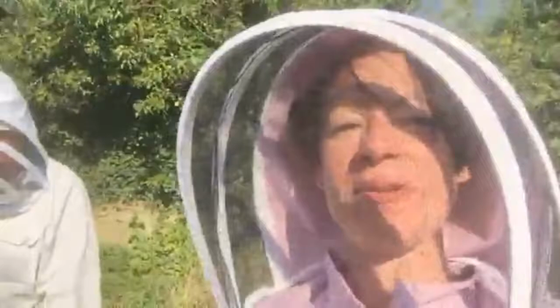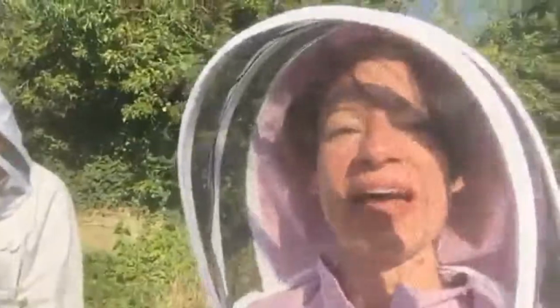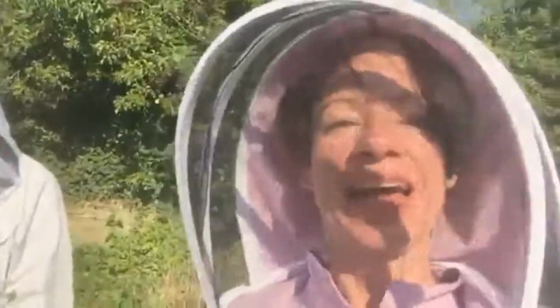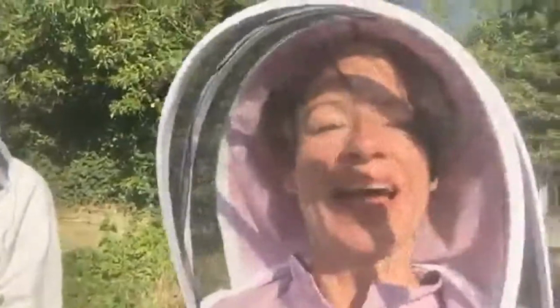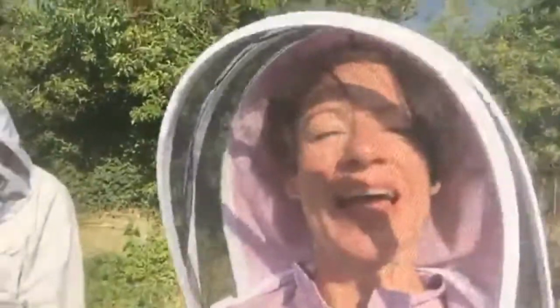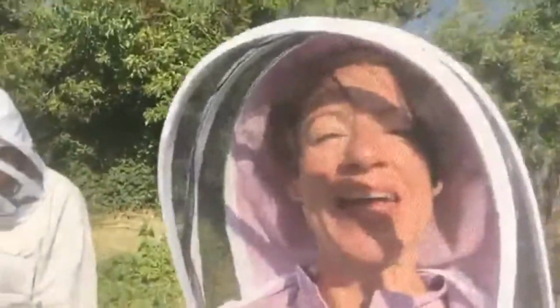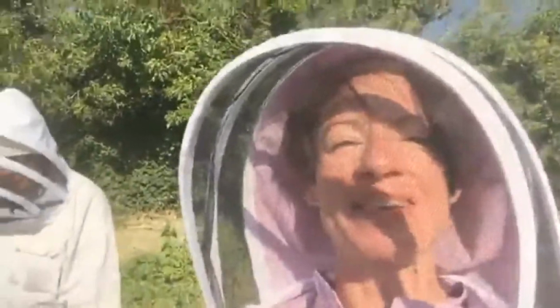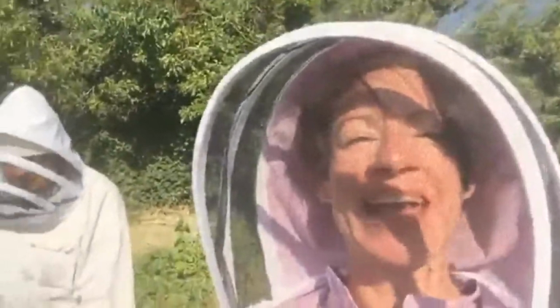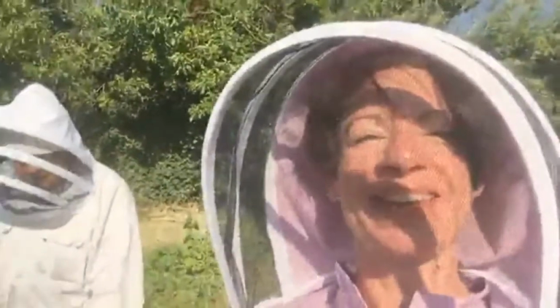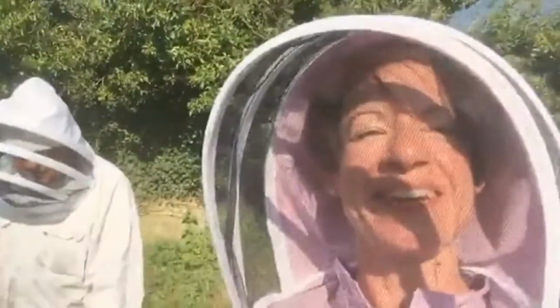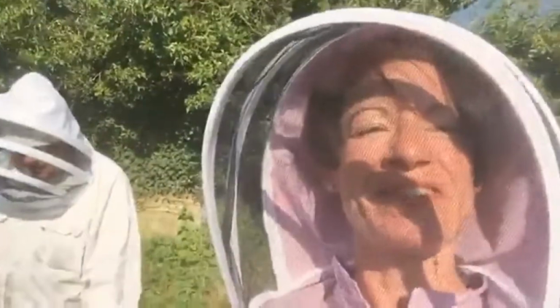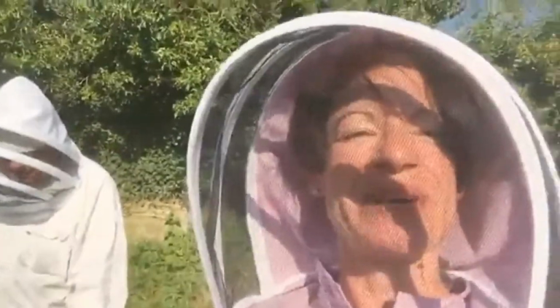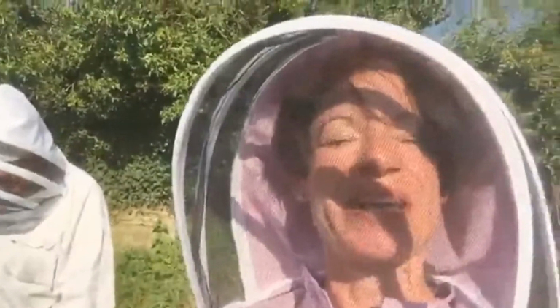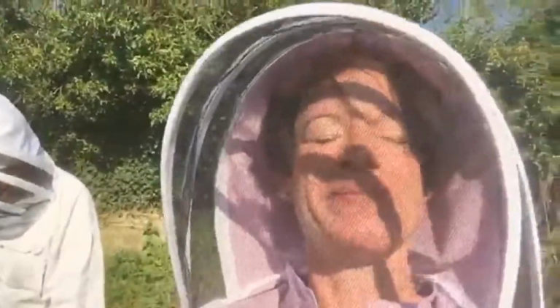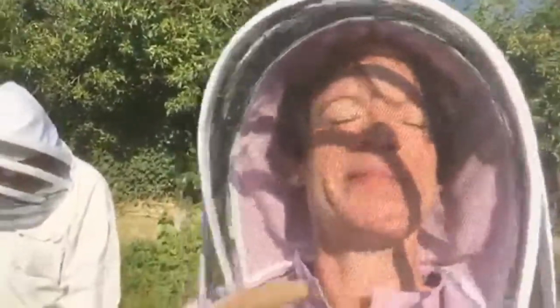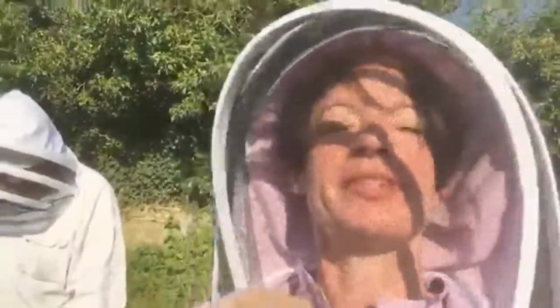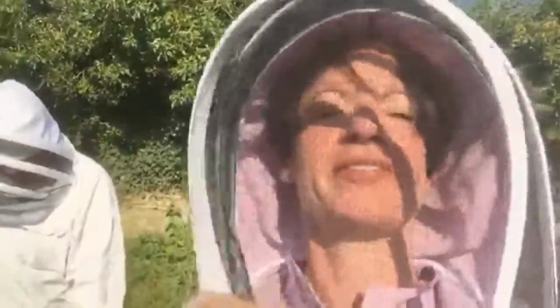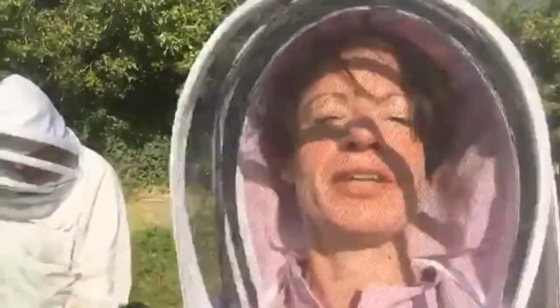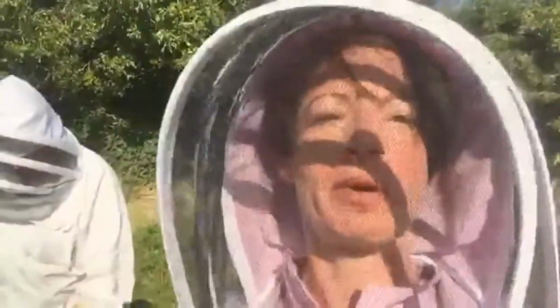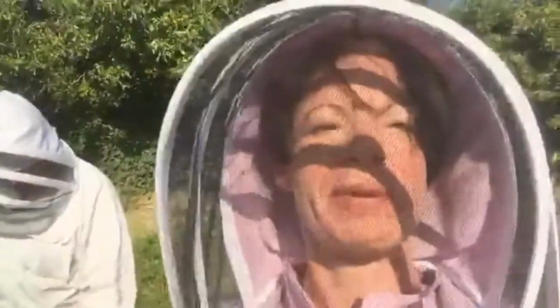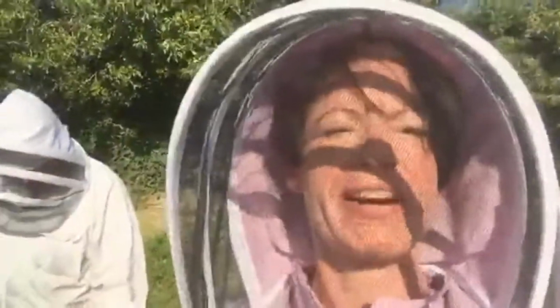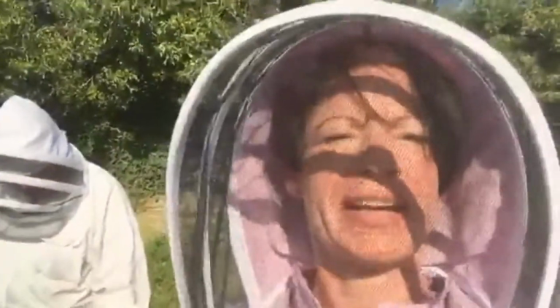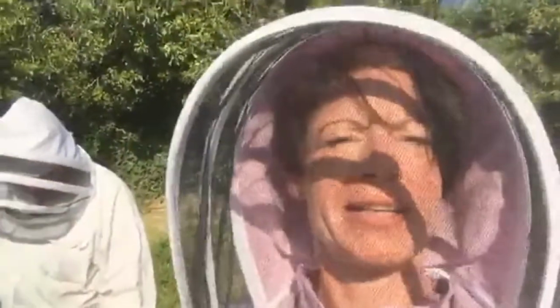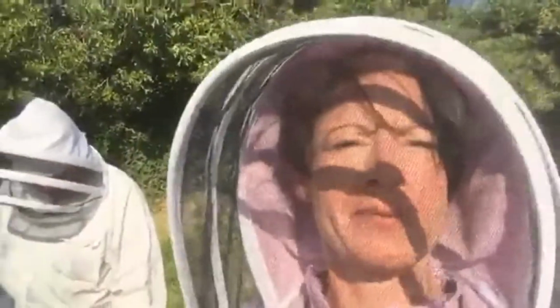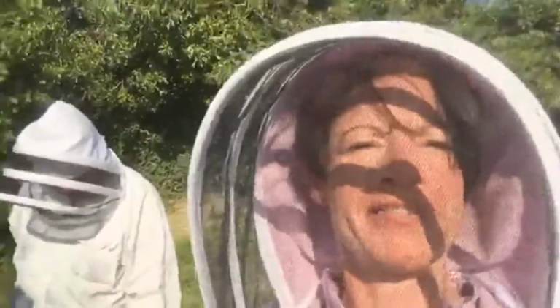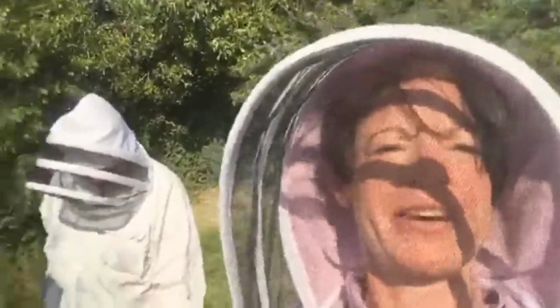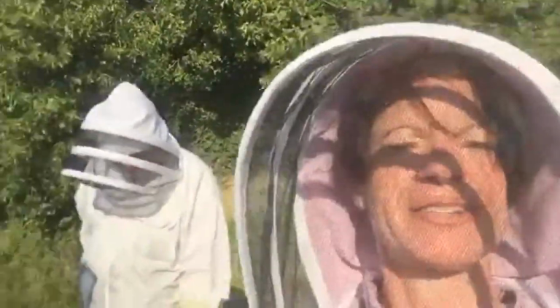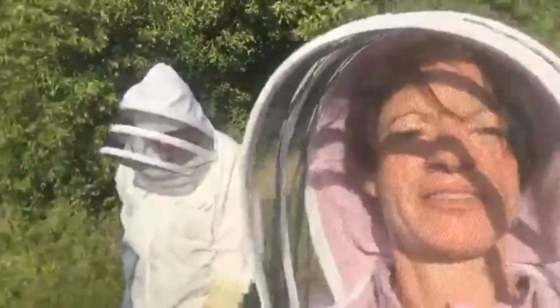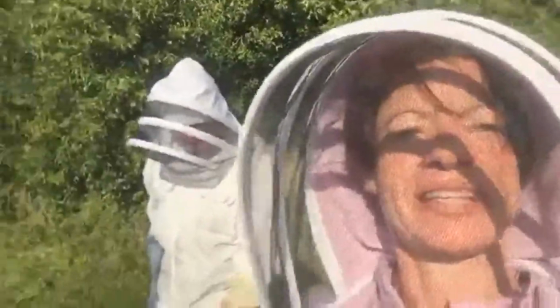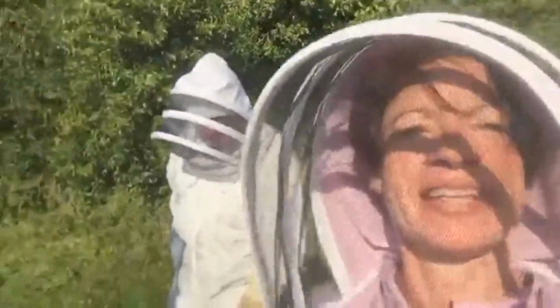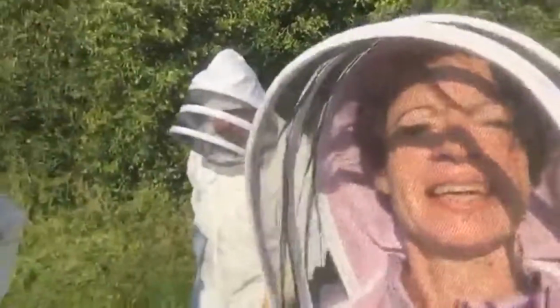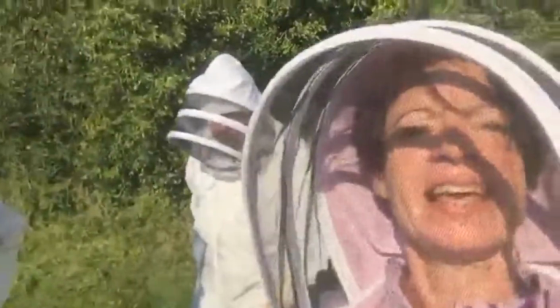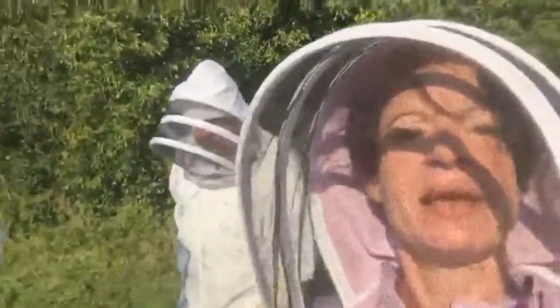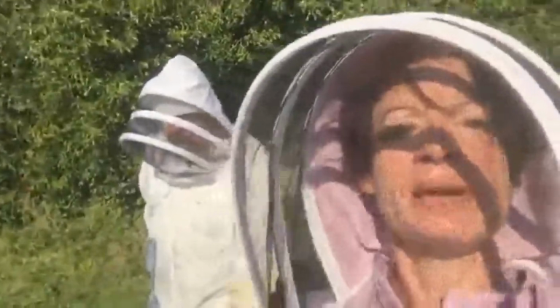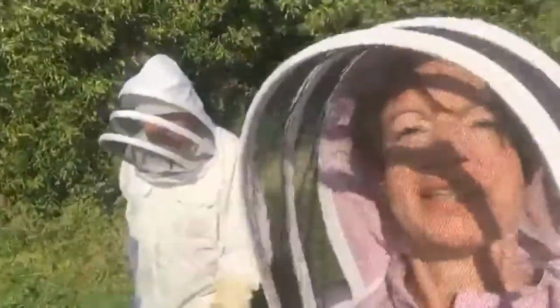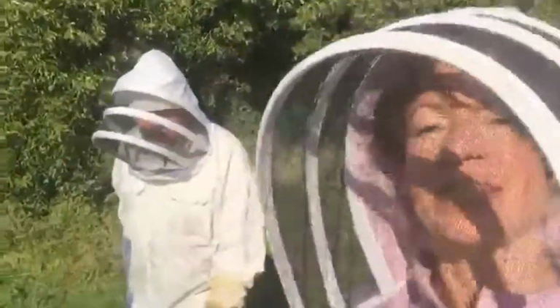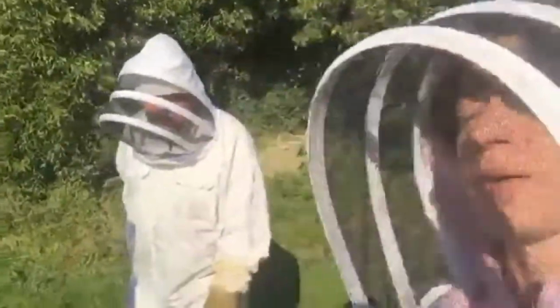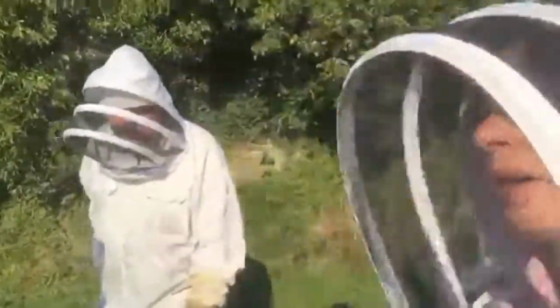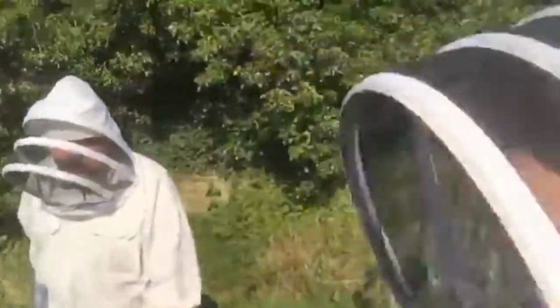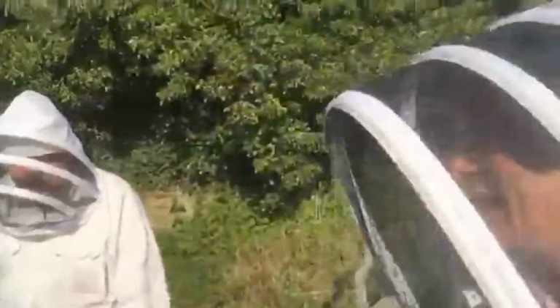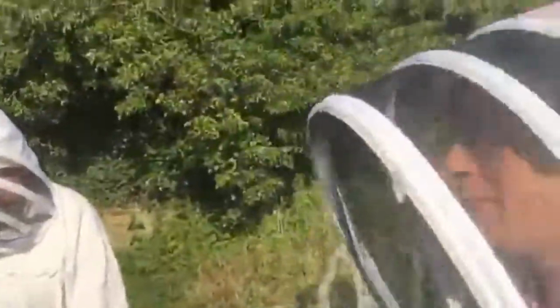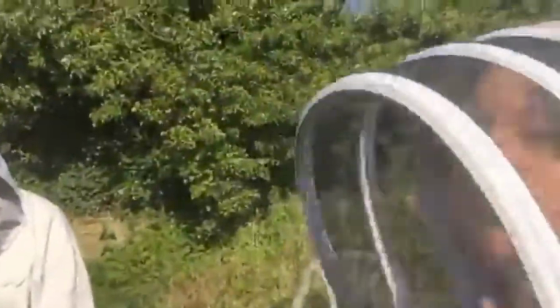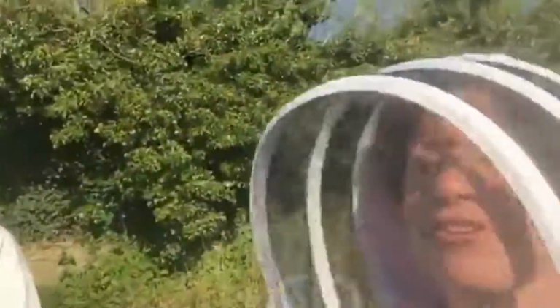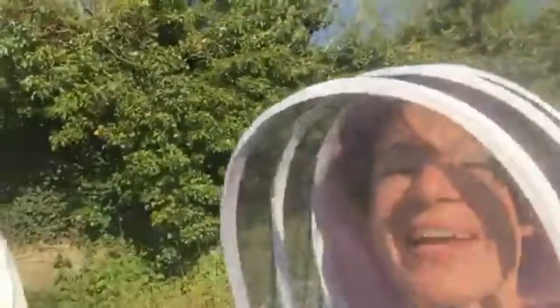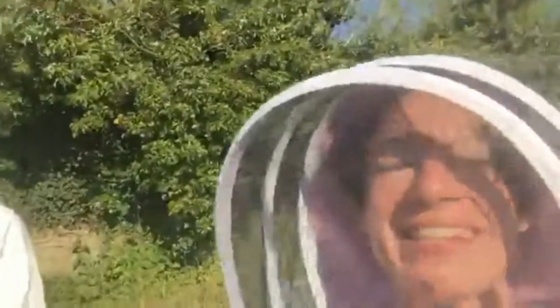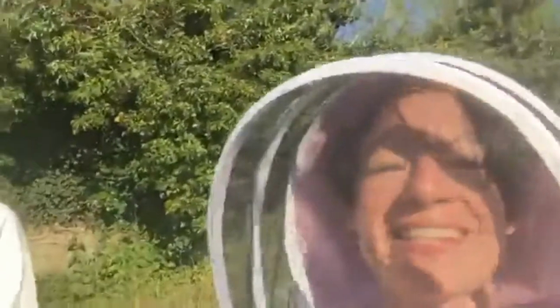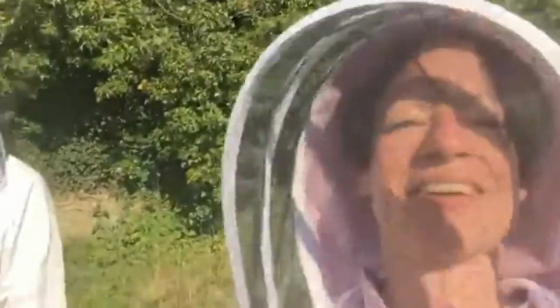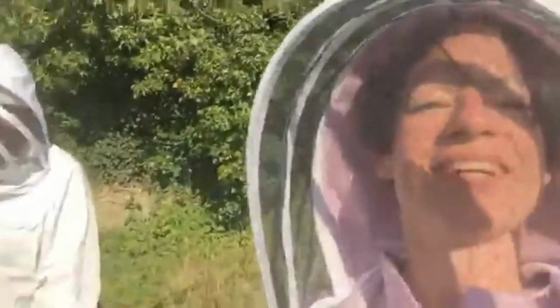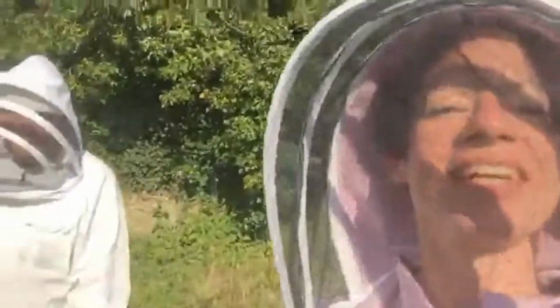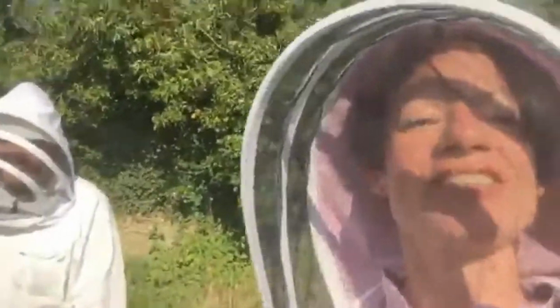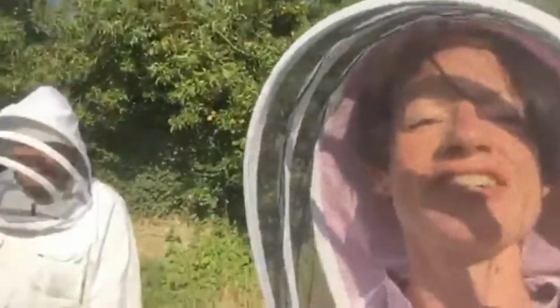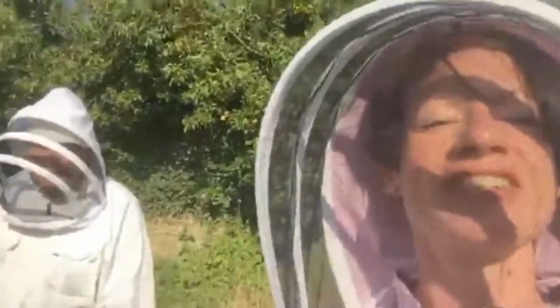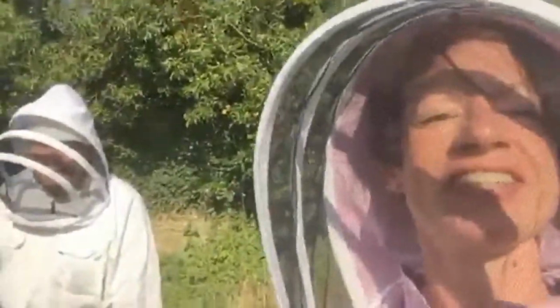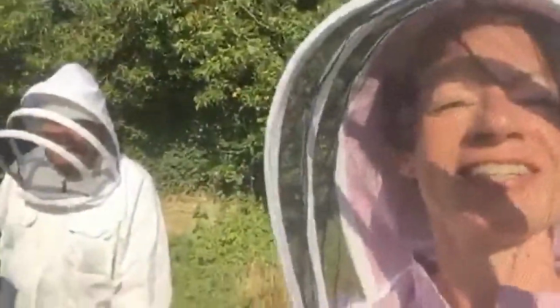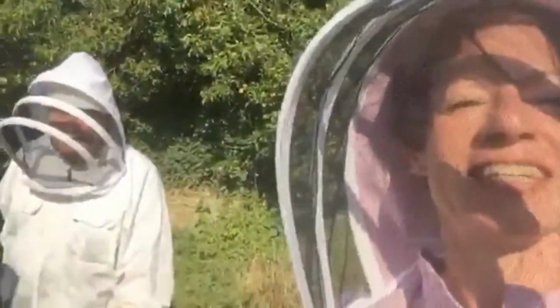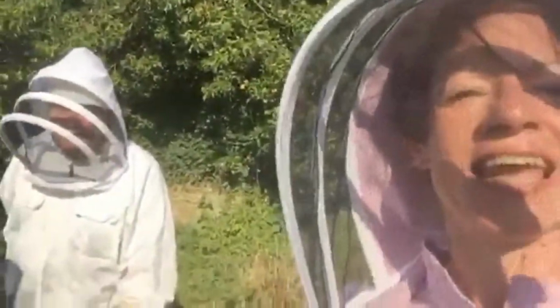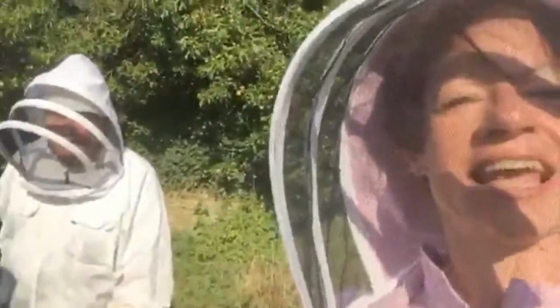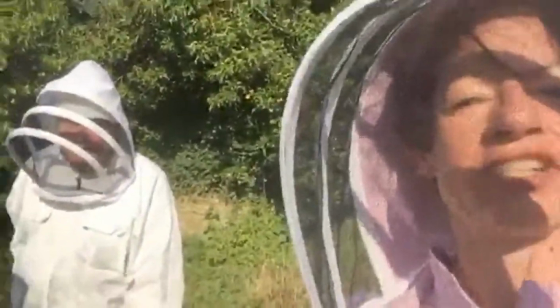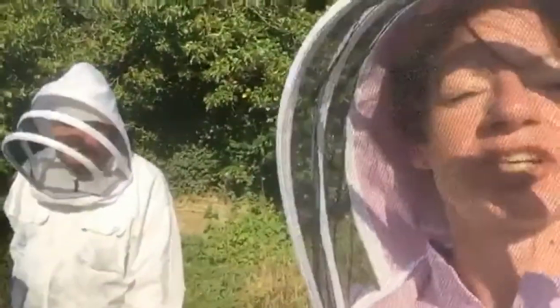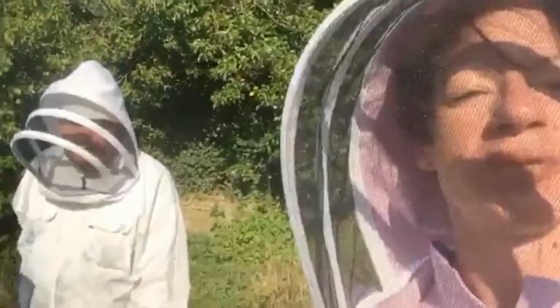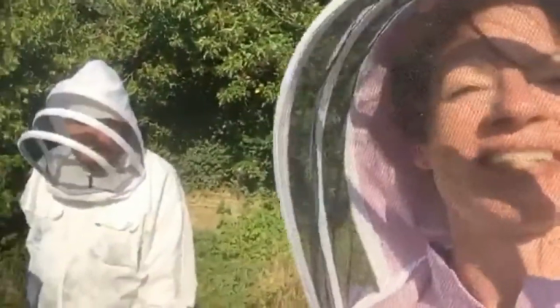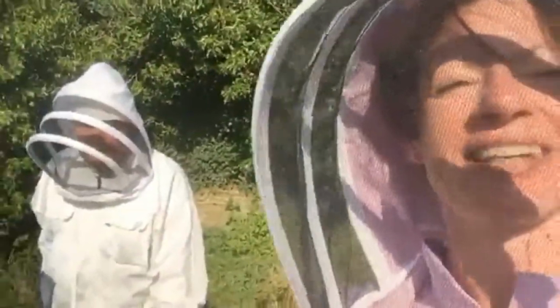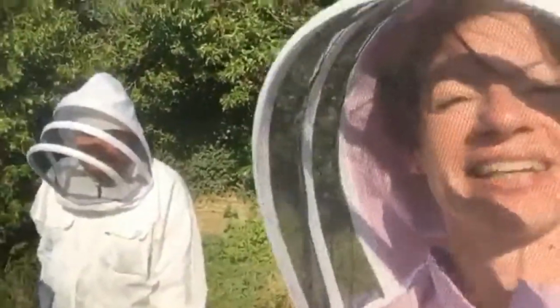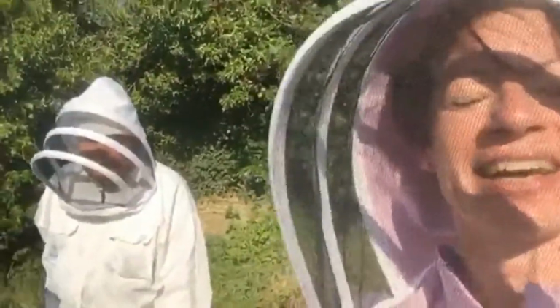Hi, I'm Catherine from Honey Bee Beautiful. You probably recognize my face already, but these are my beekeeping friends. I want to introduce you today and show you inside the hive.